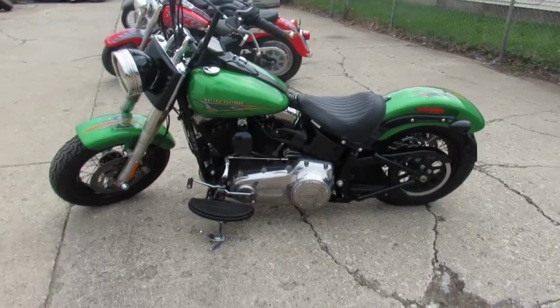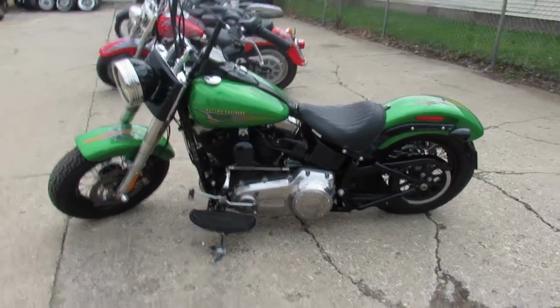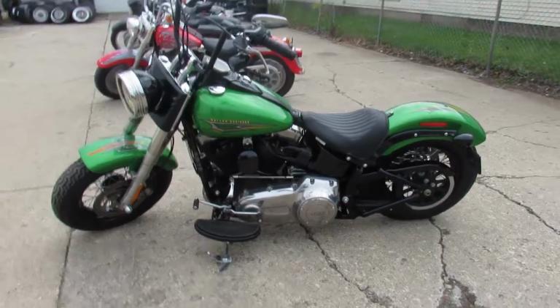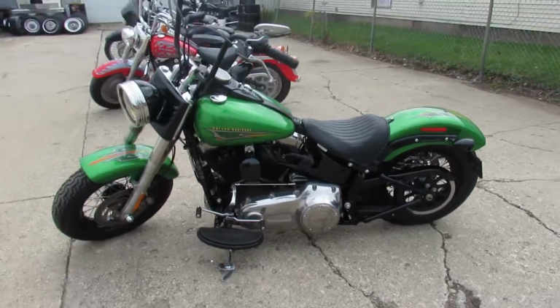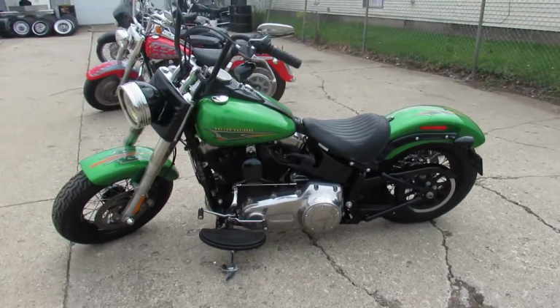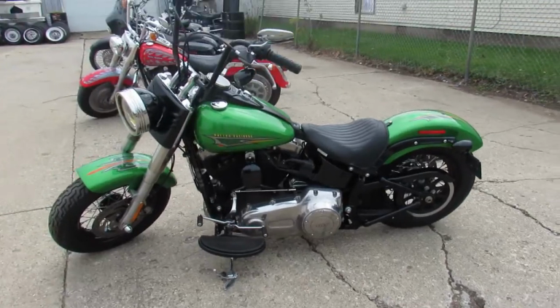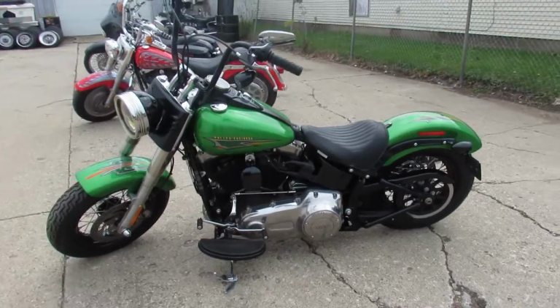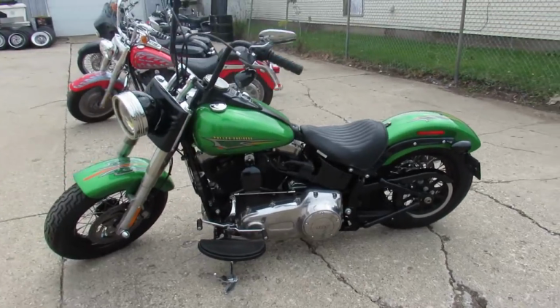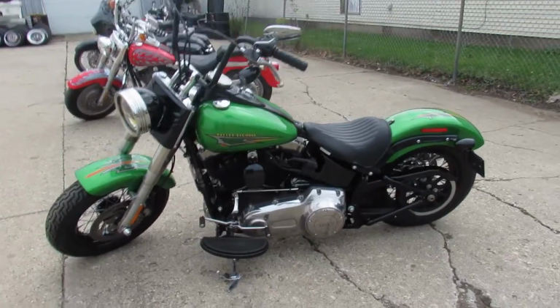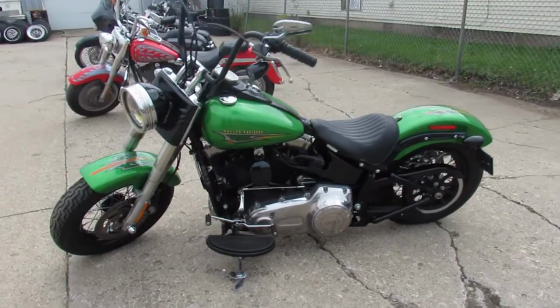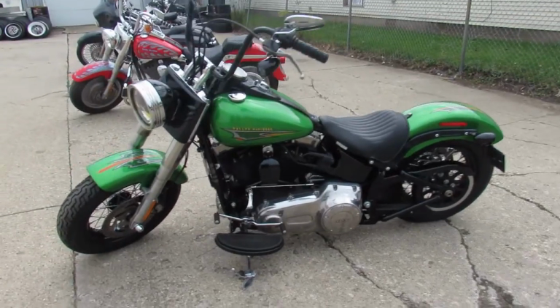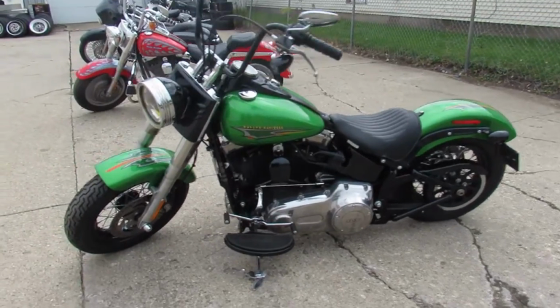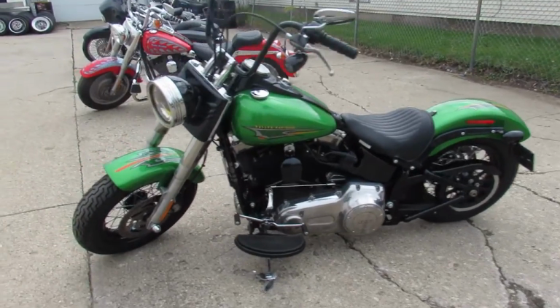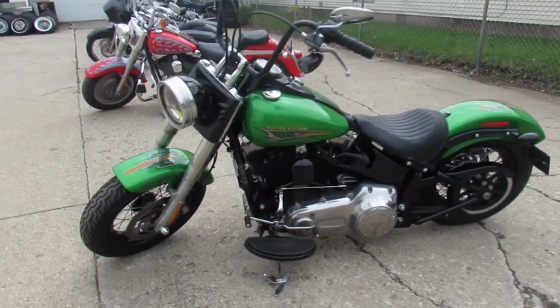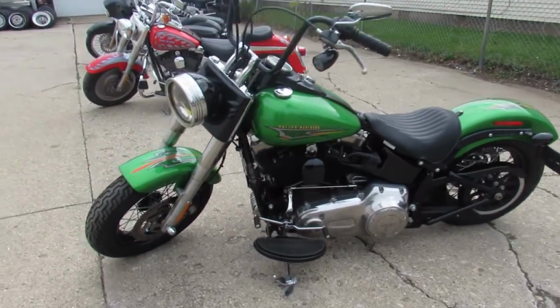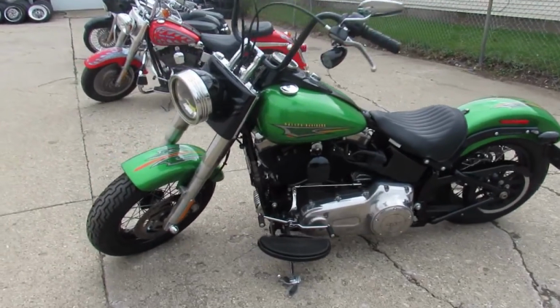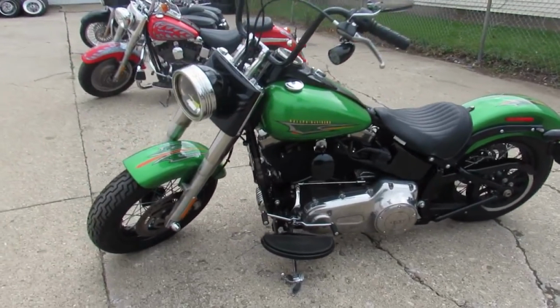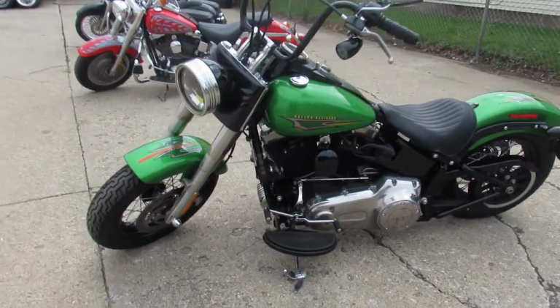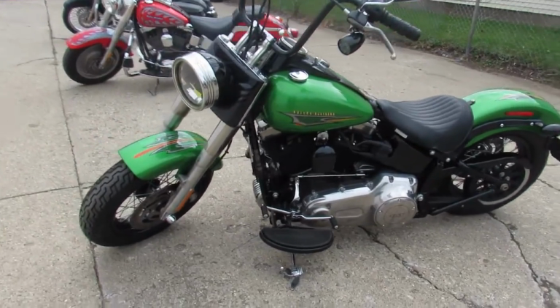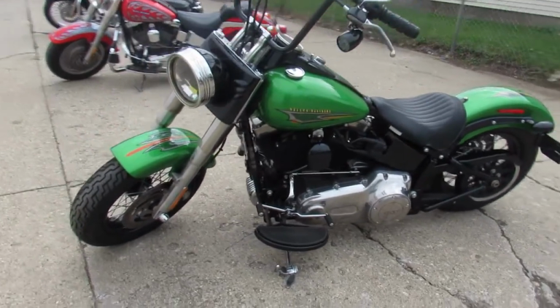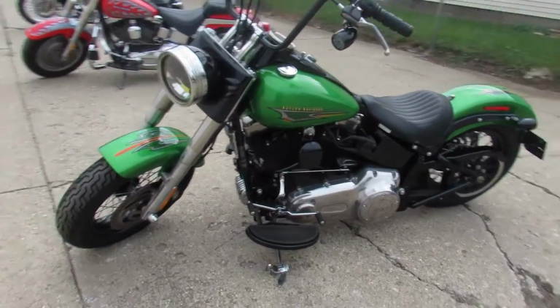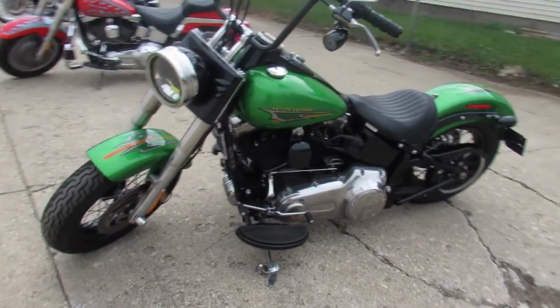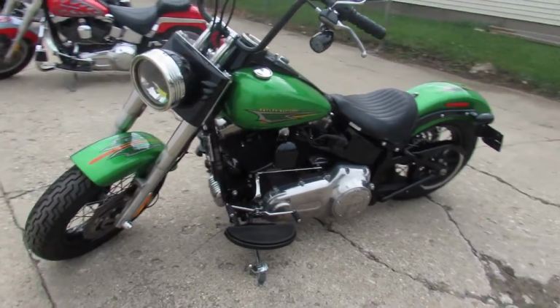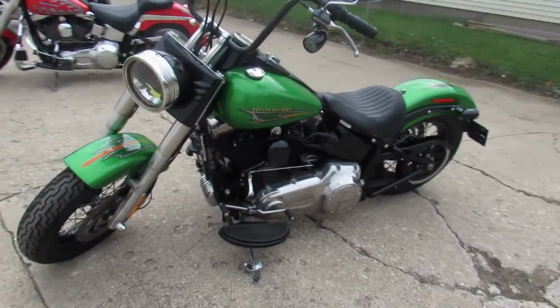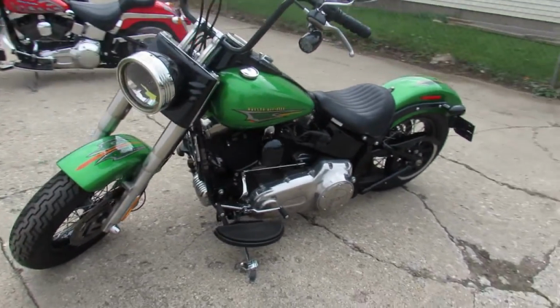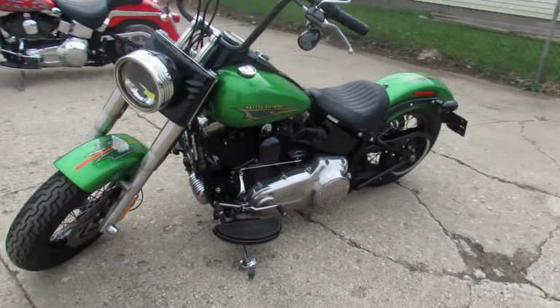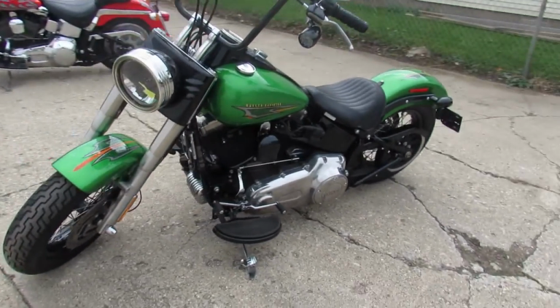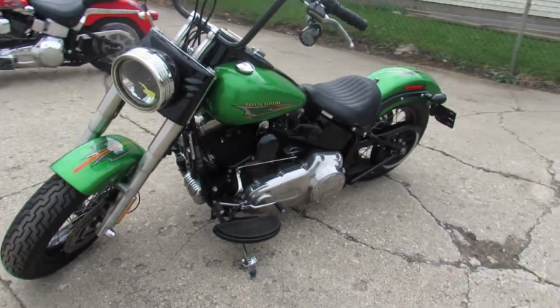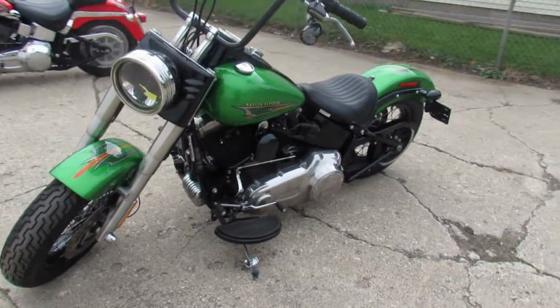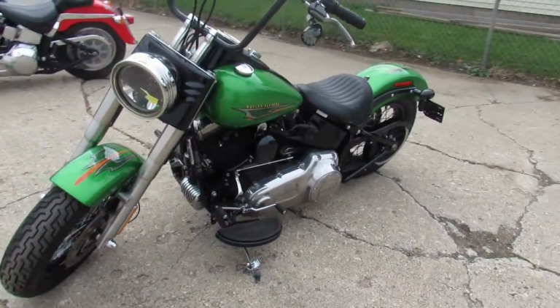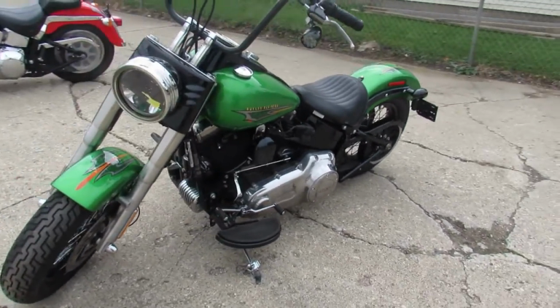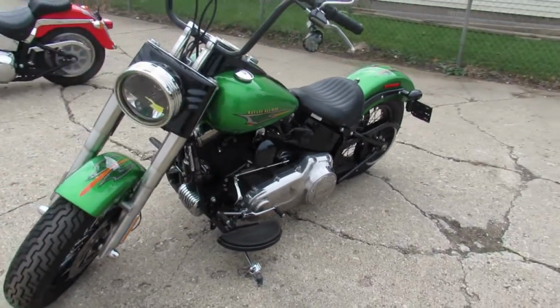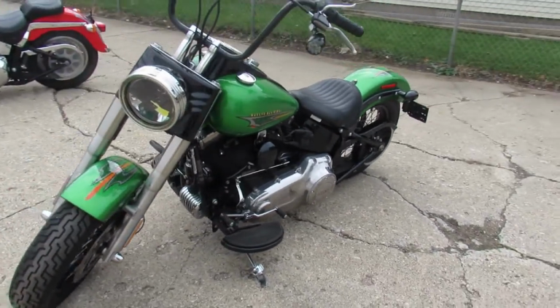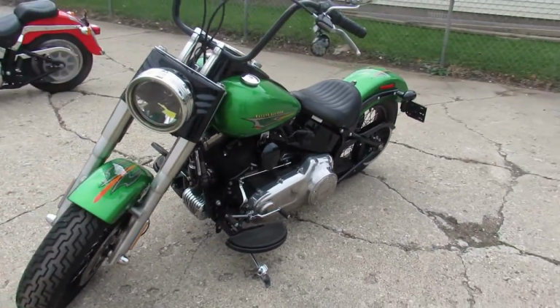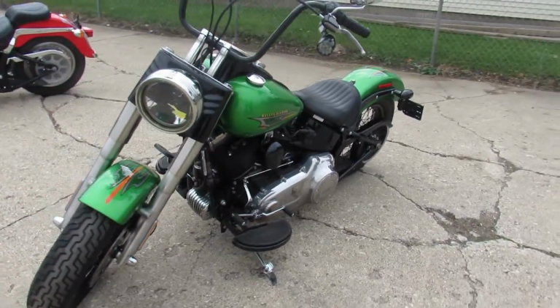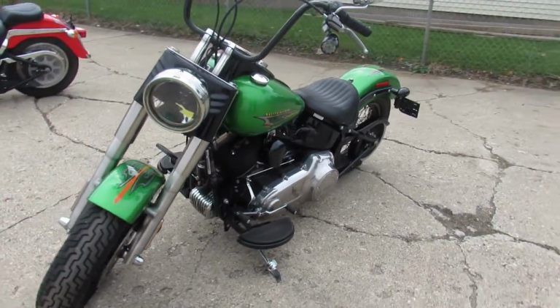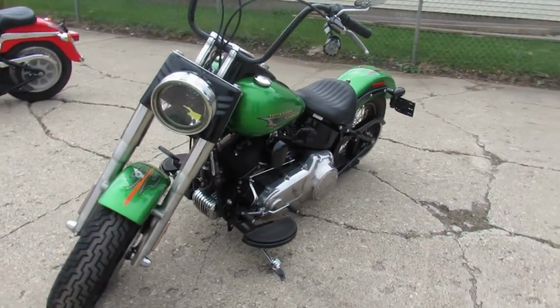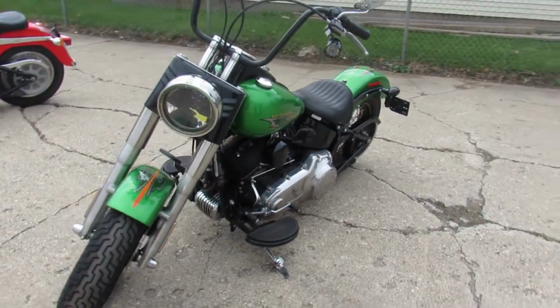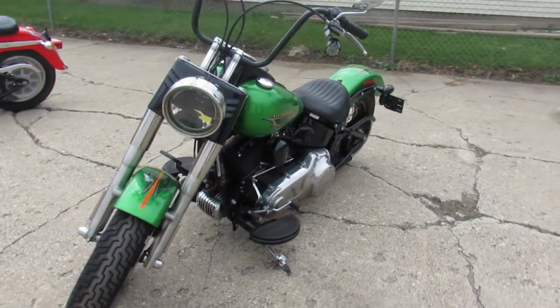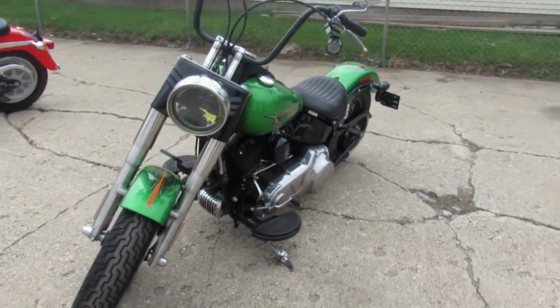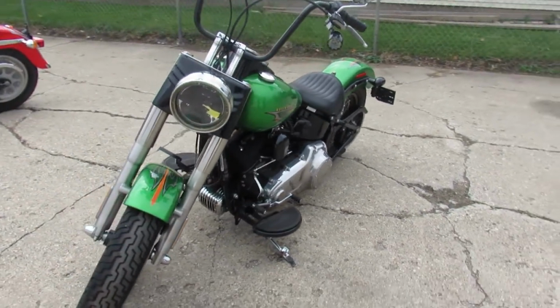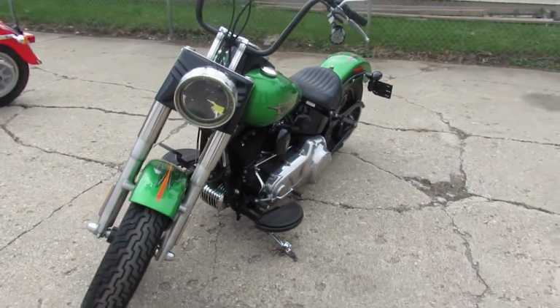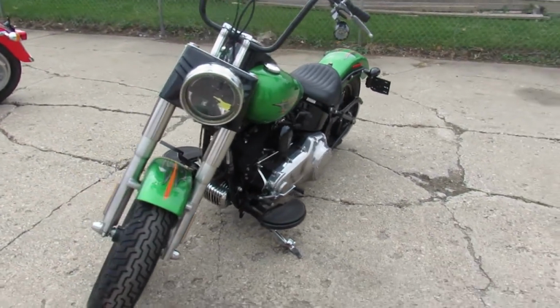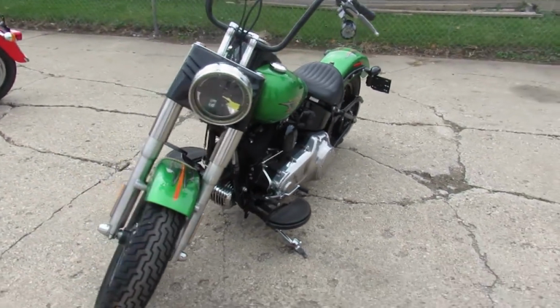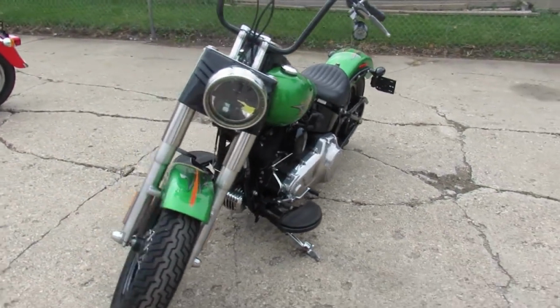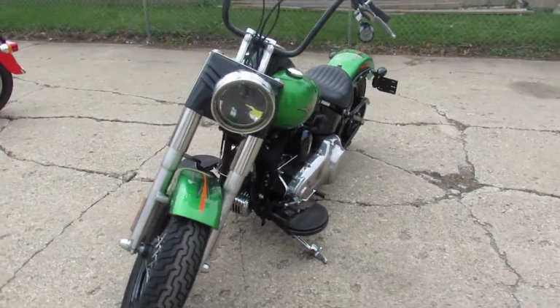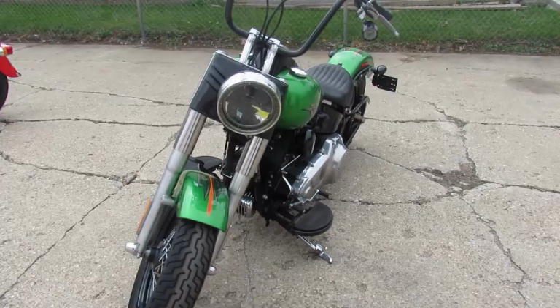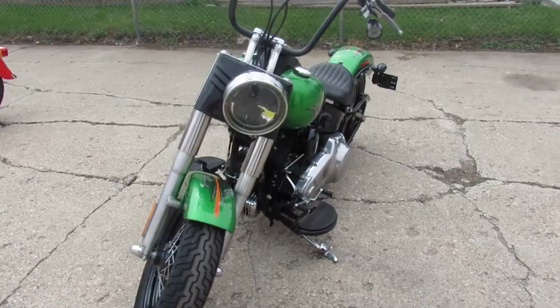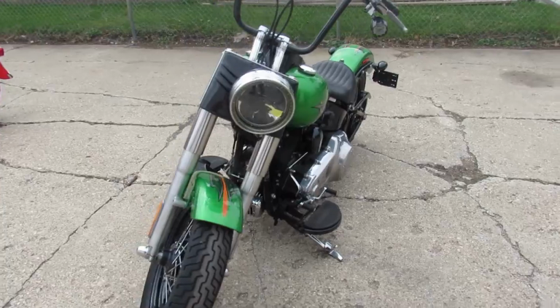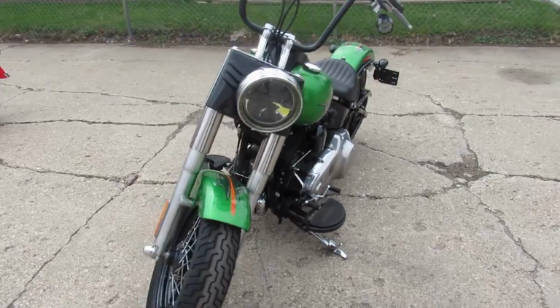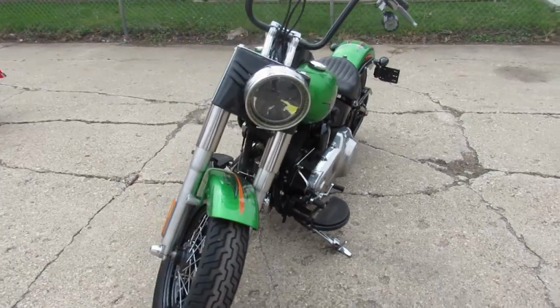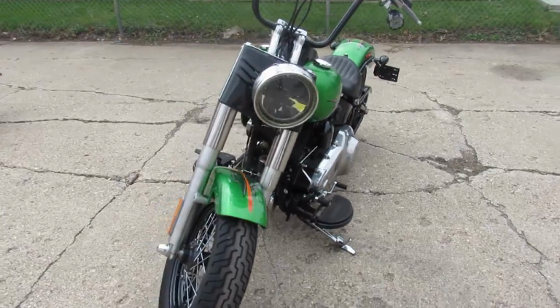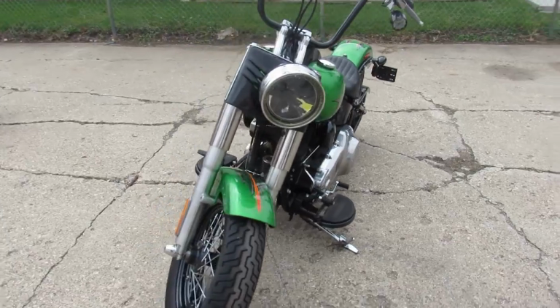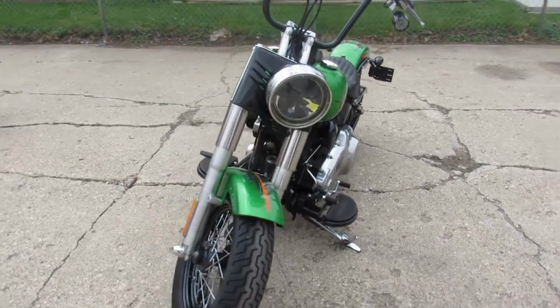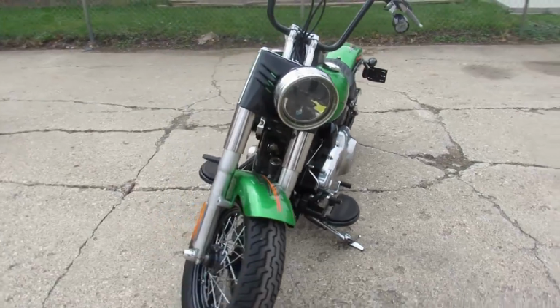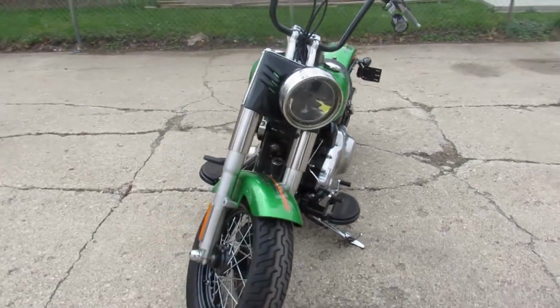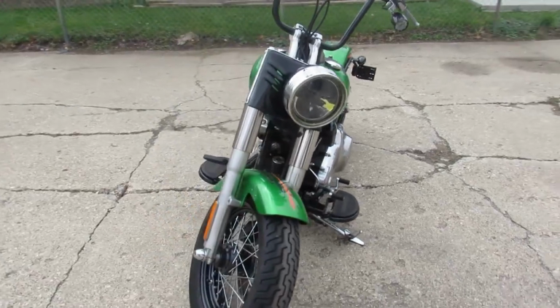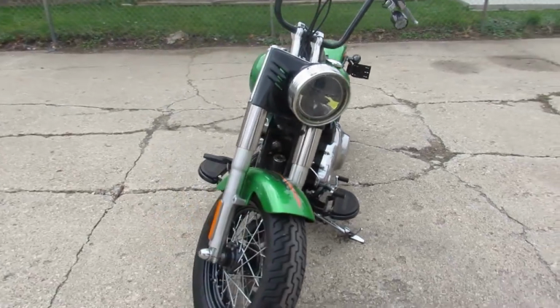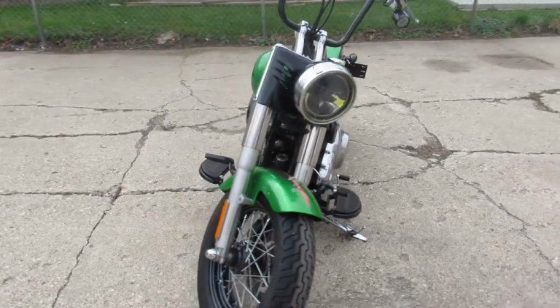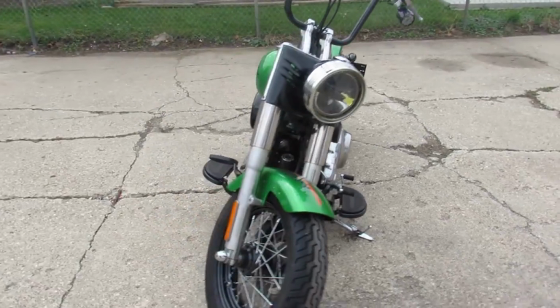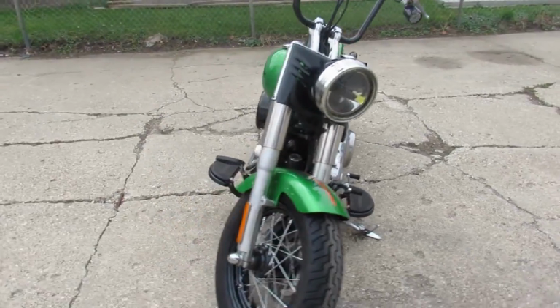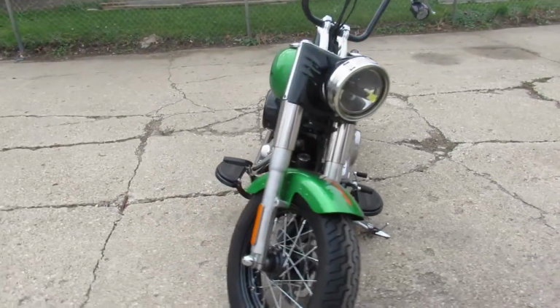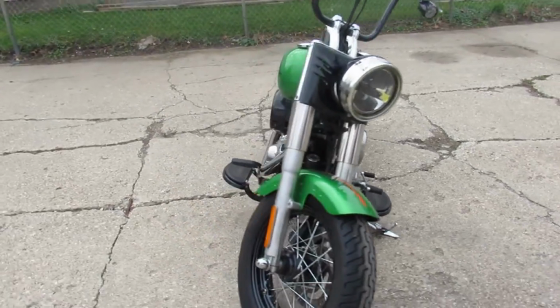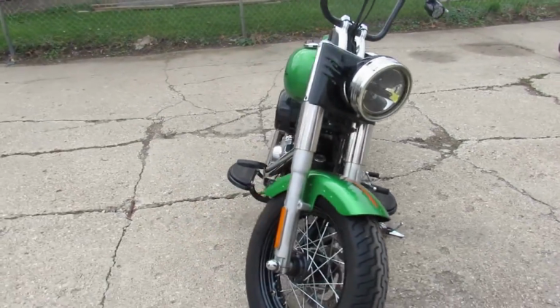Hey guys, ApprovalPowerSports.com here. Just got some bikes in. We're going to get them up on Facebook, YouTube, our website as fast as we can.